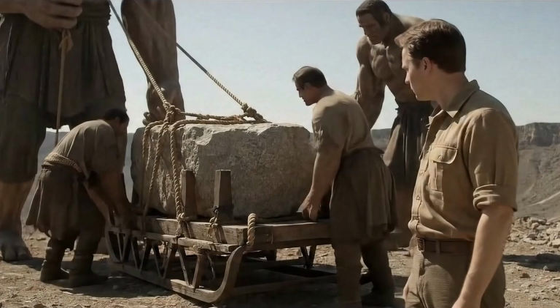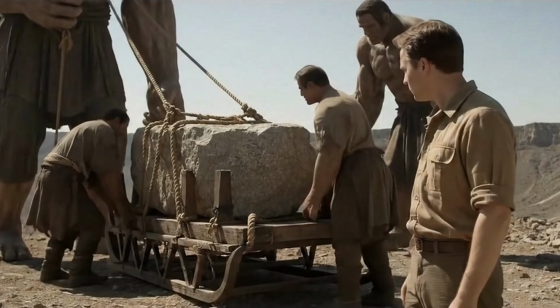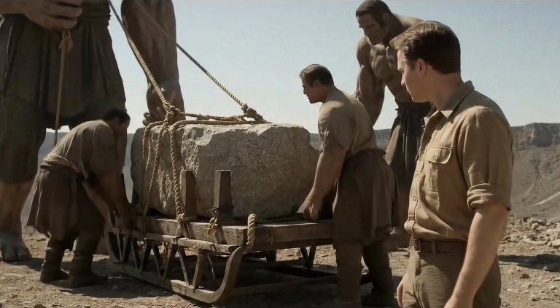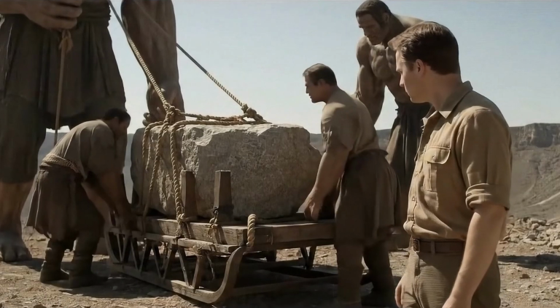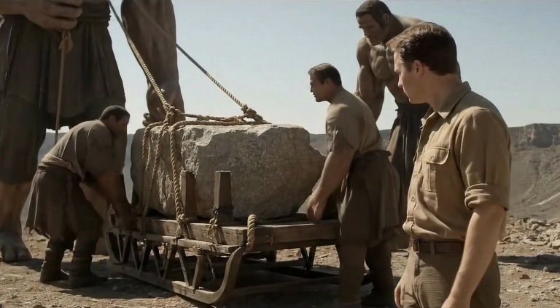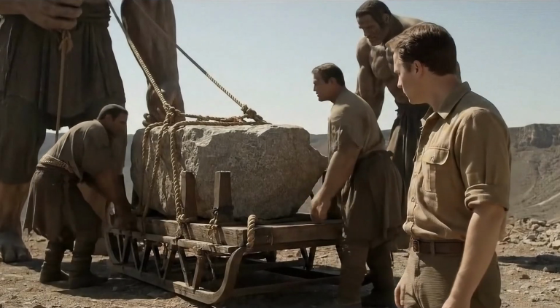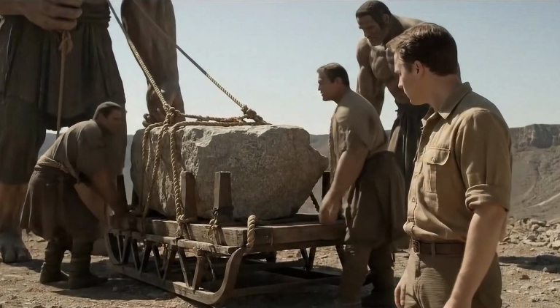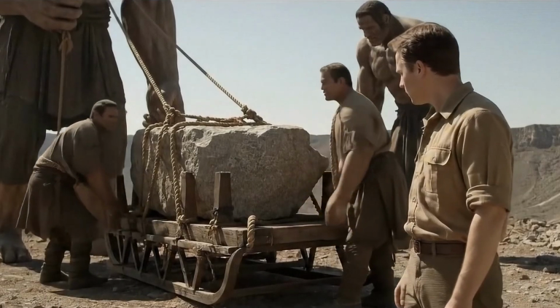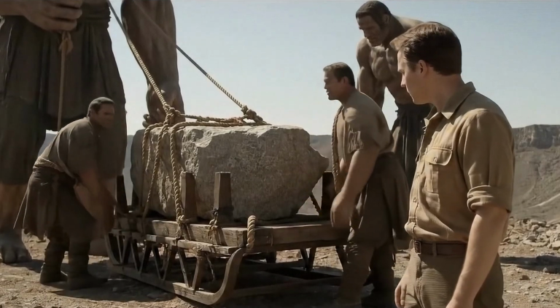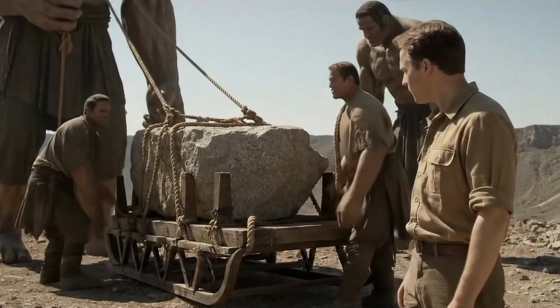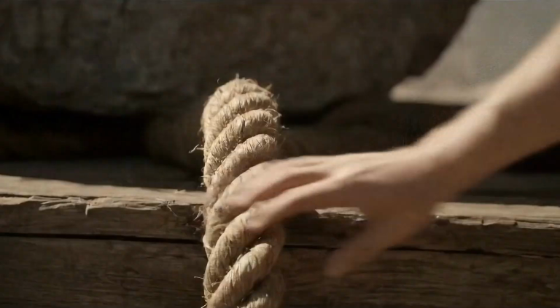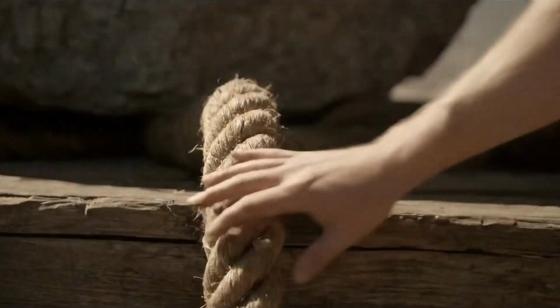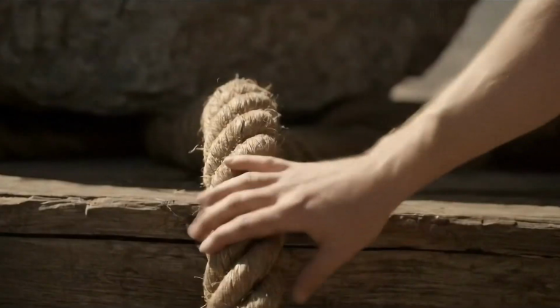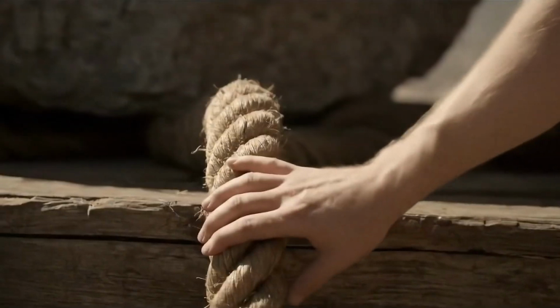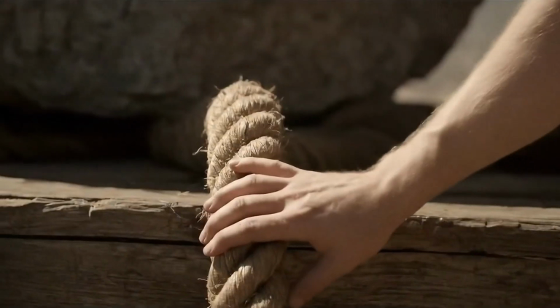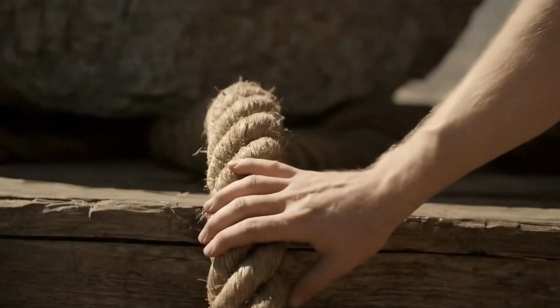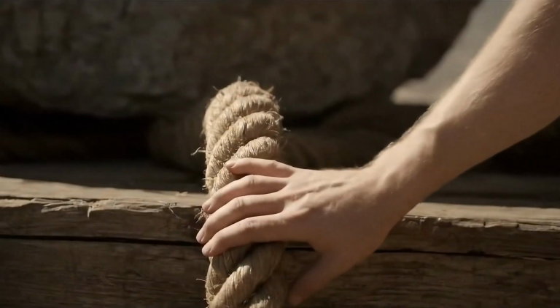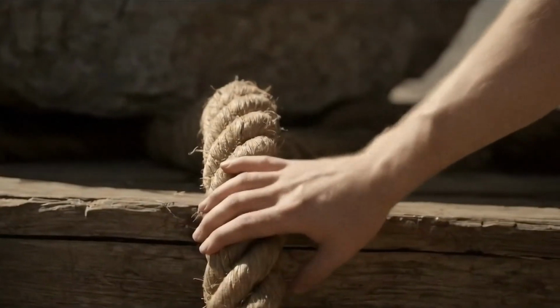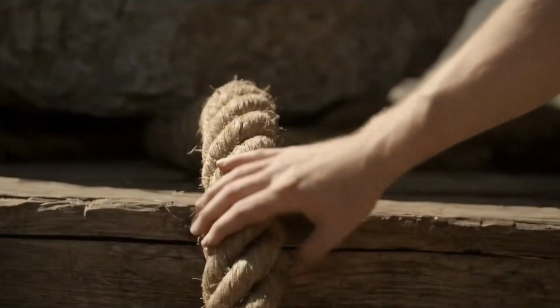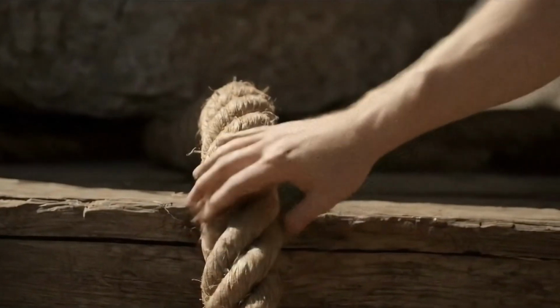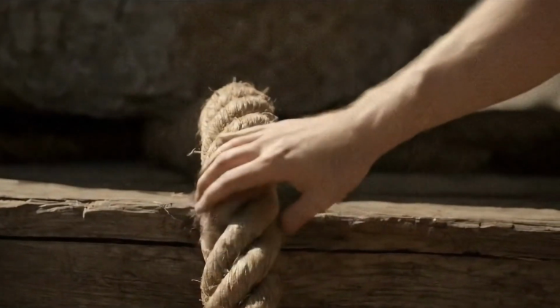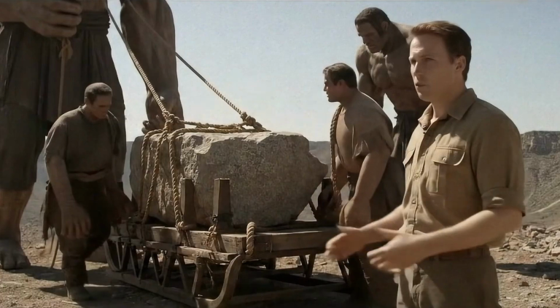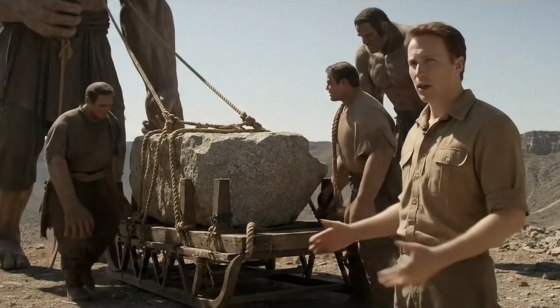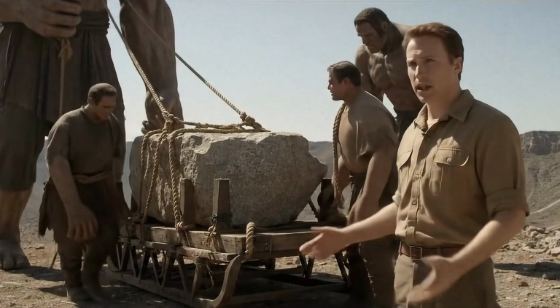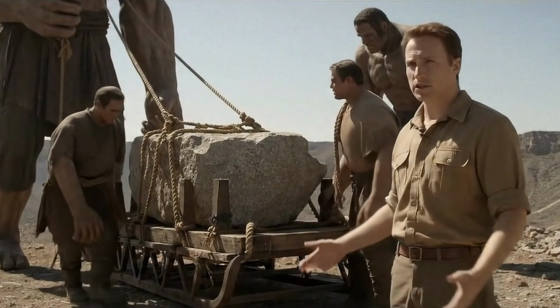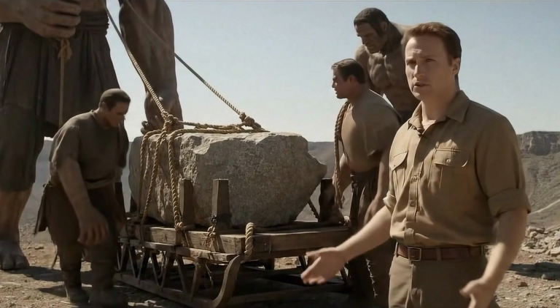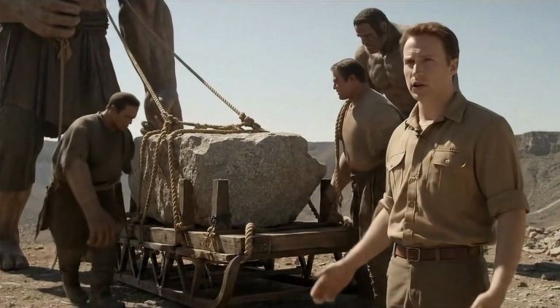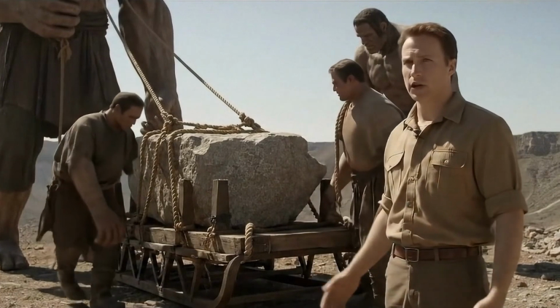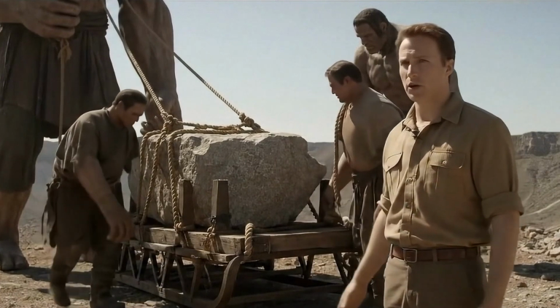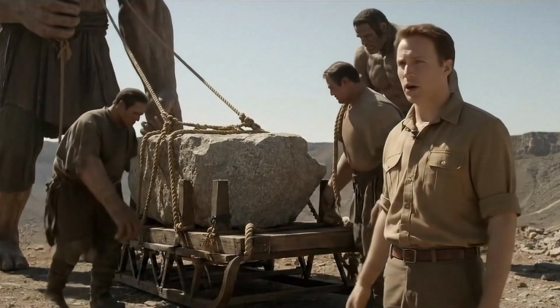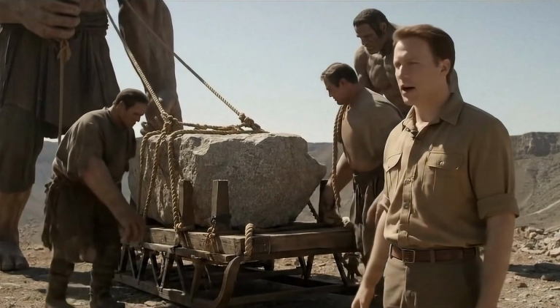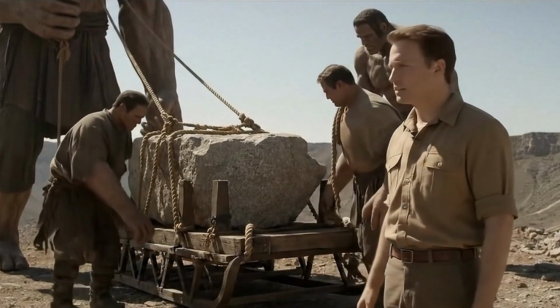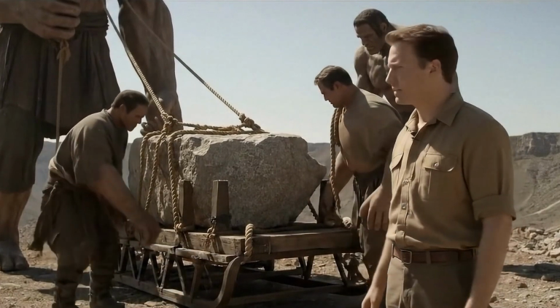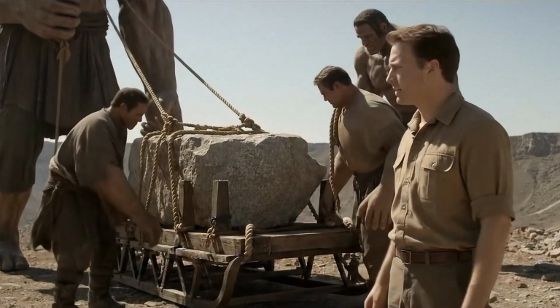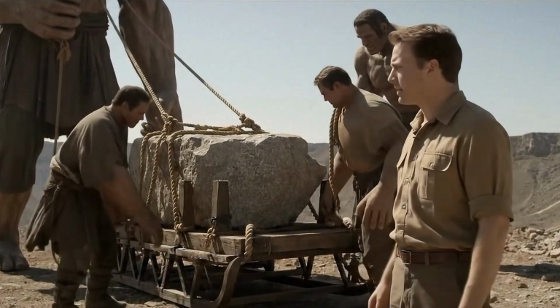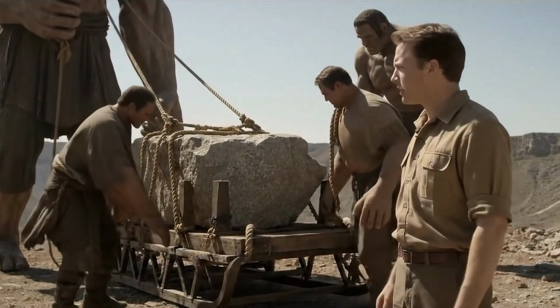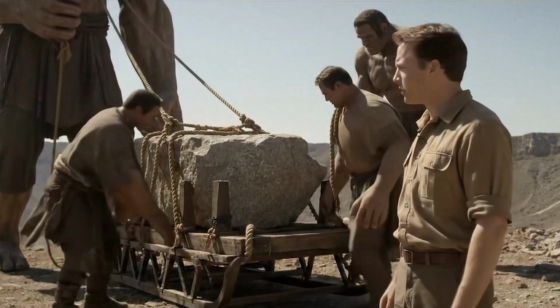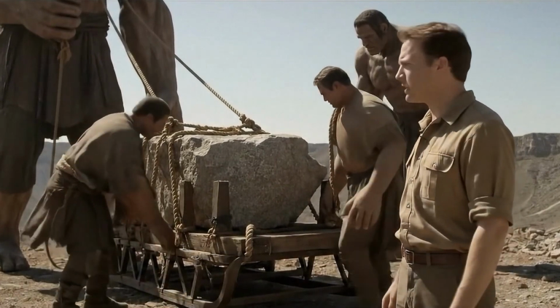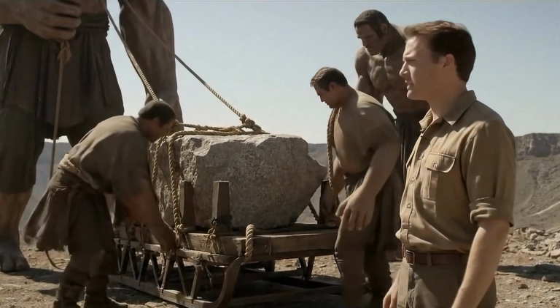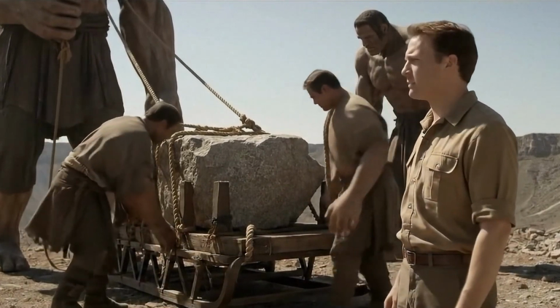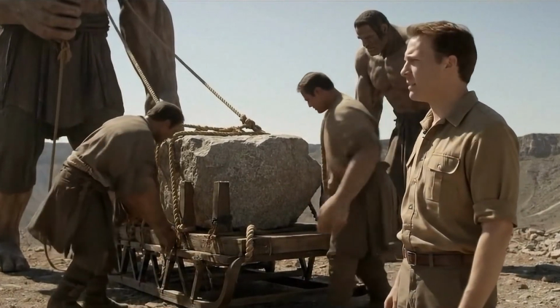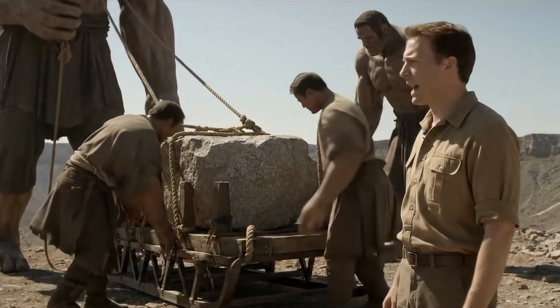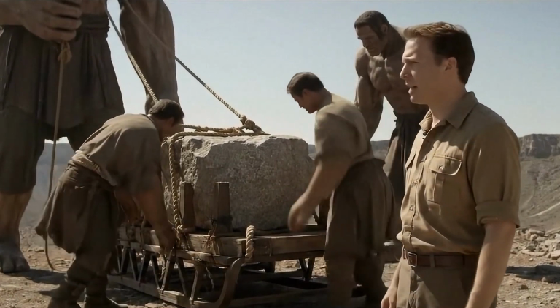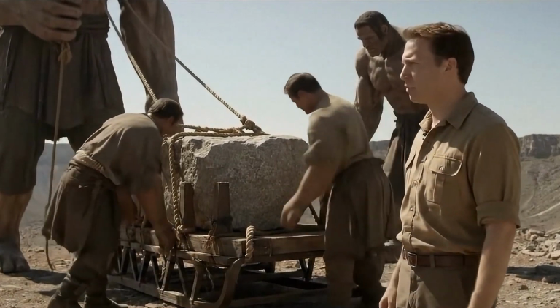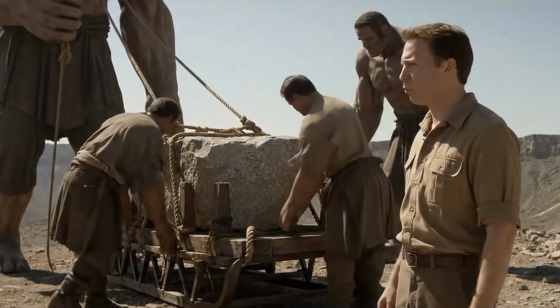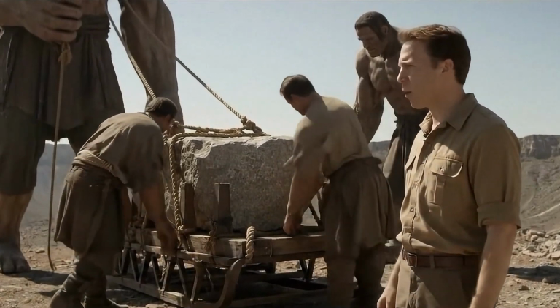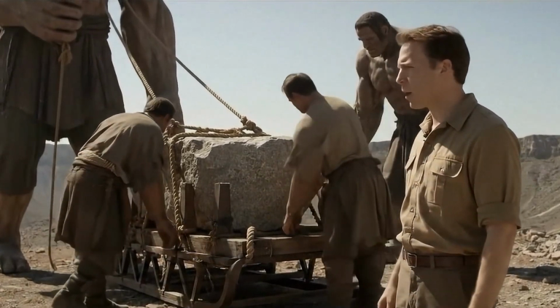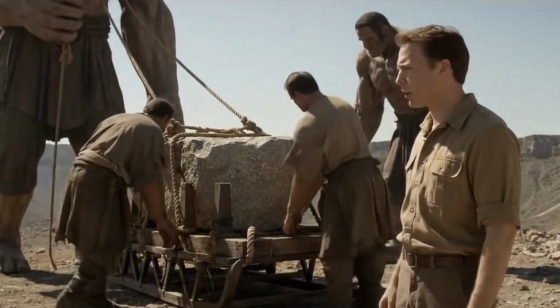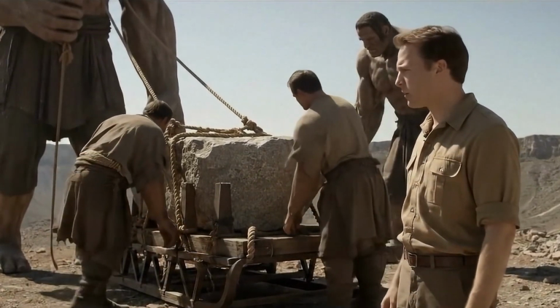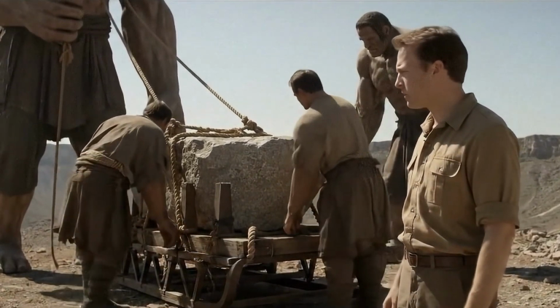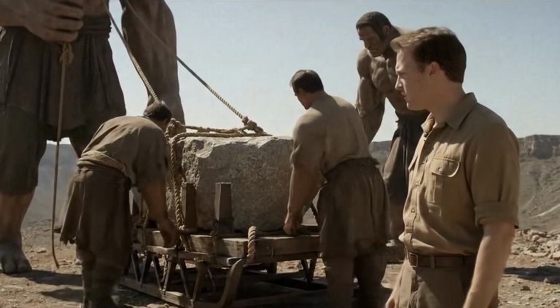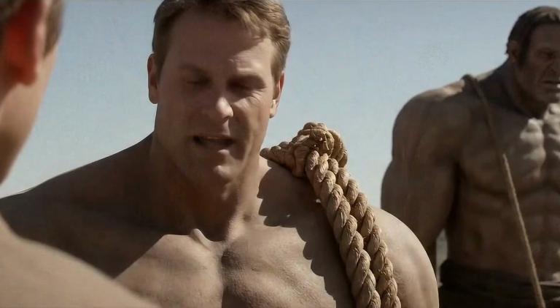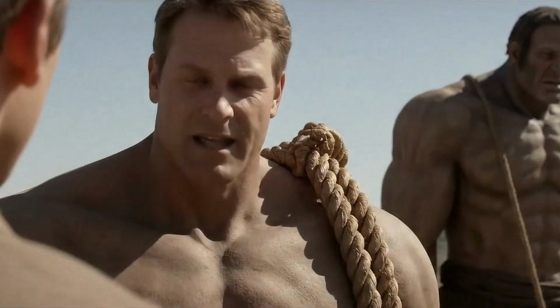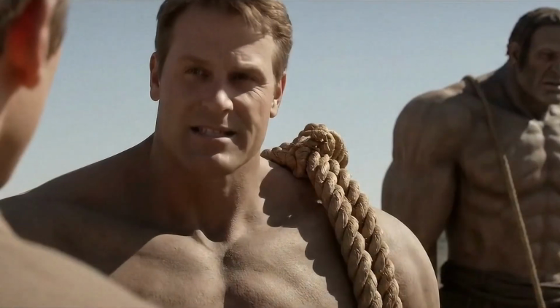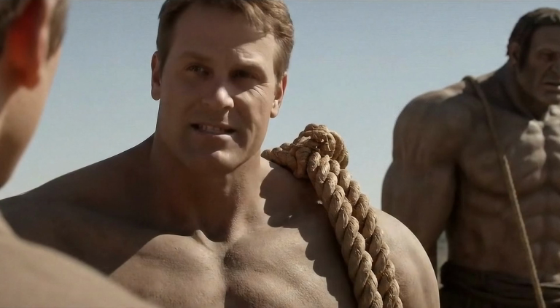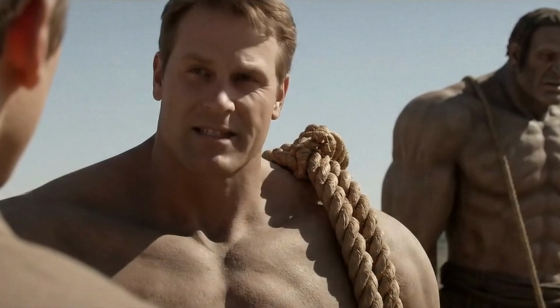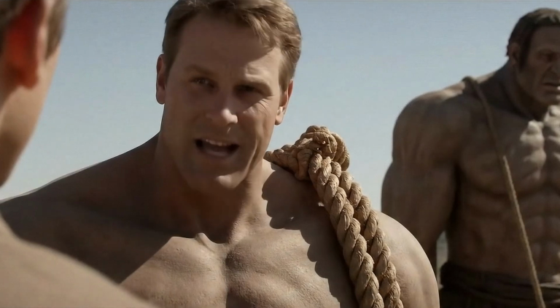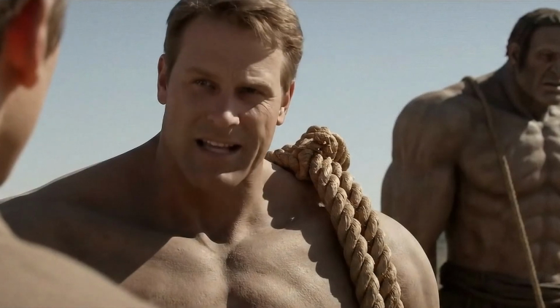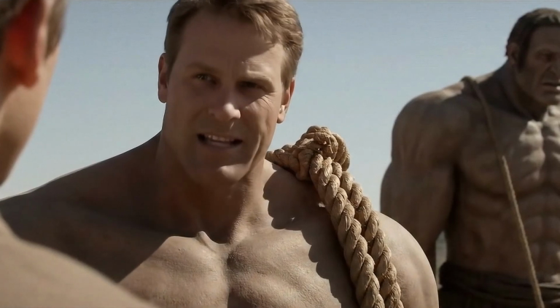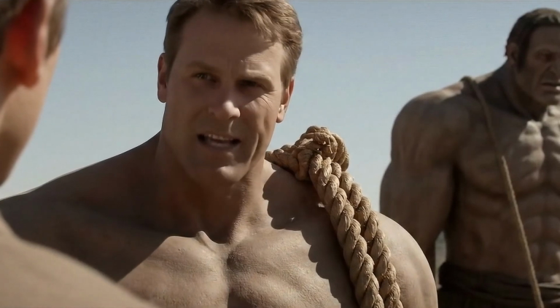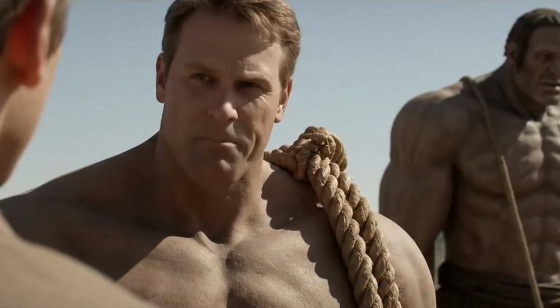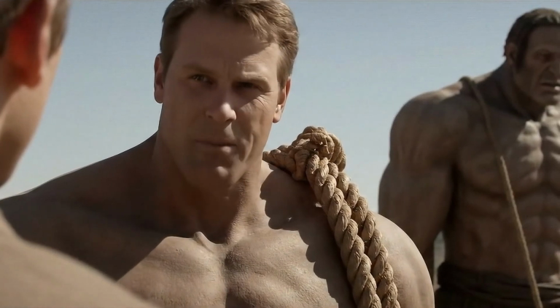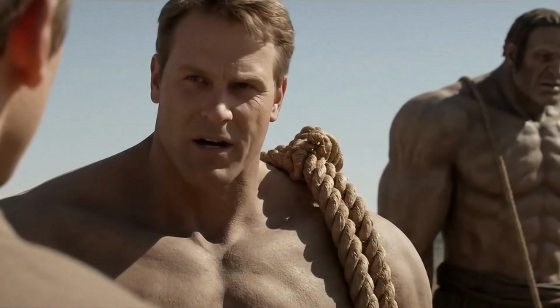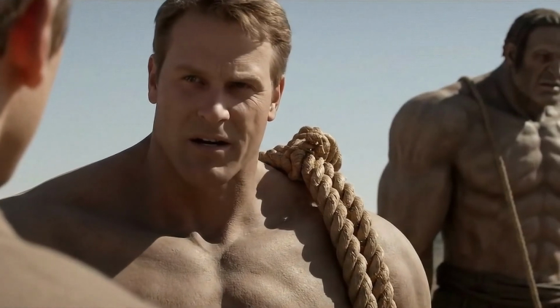How do you haul it across the plateau? We hitch three across, grease the path with water, and slide it like butter.